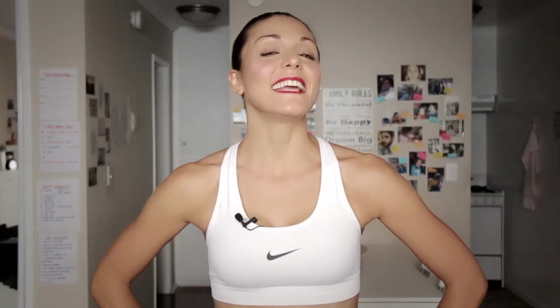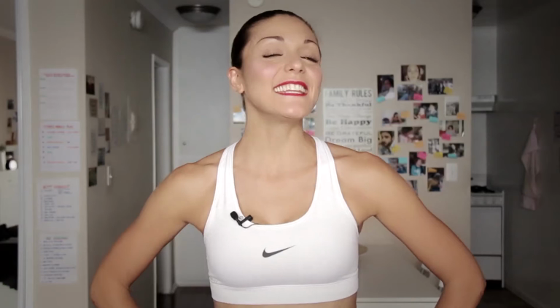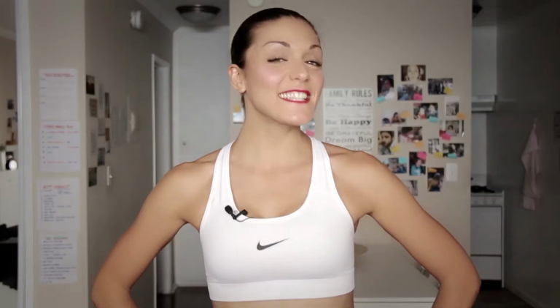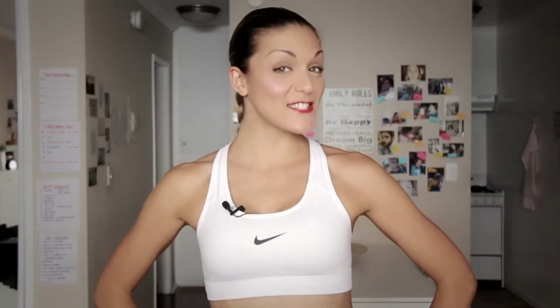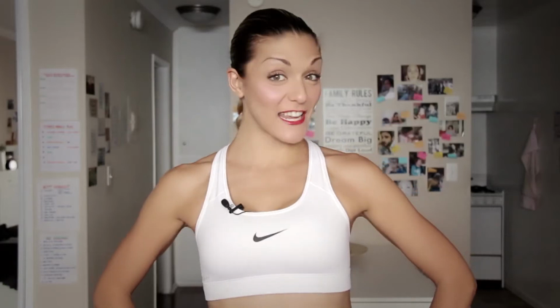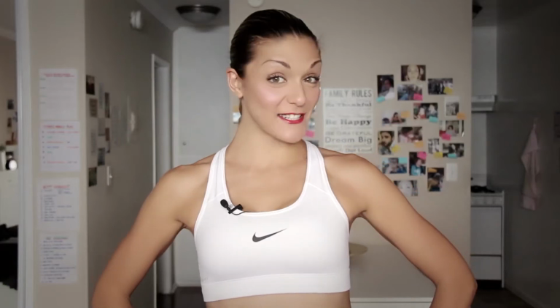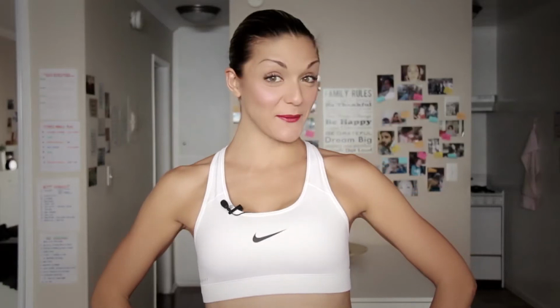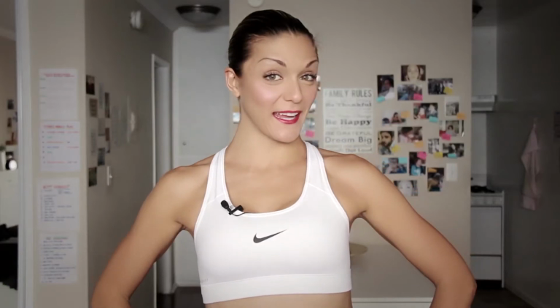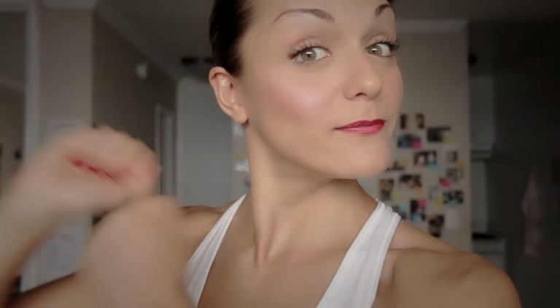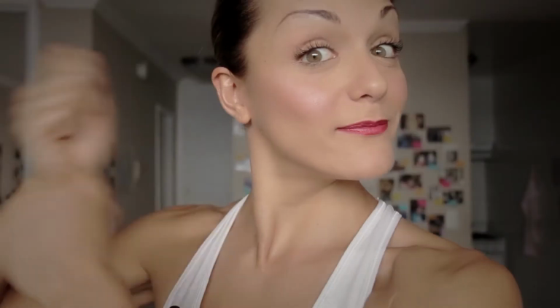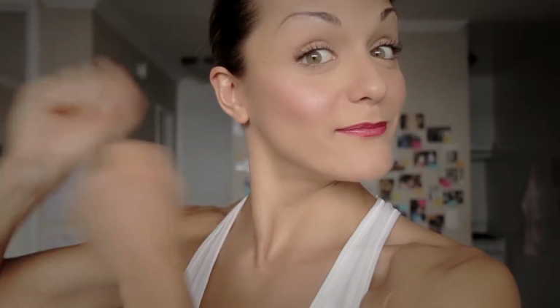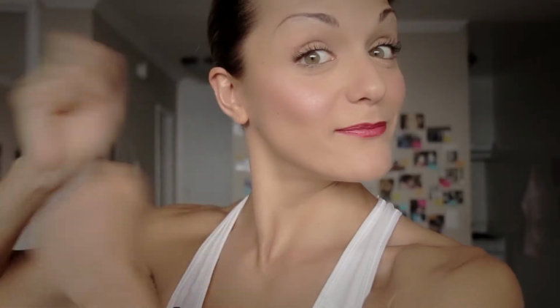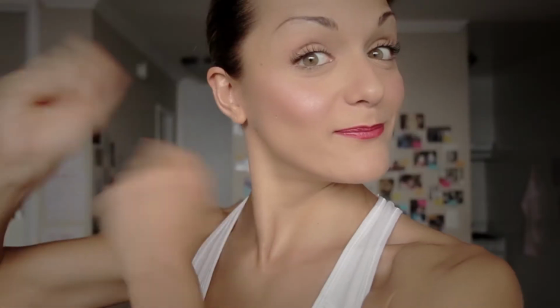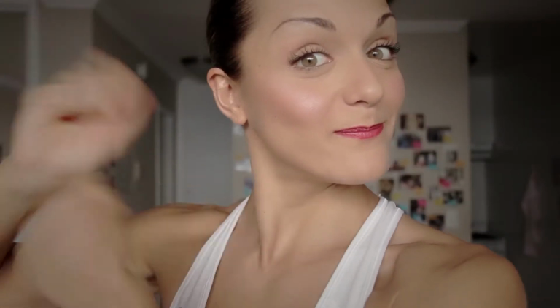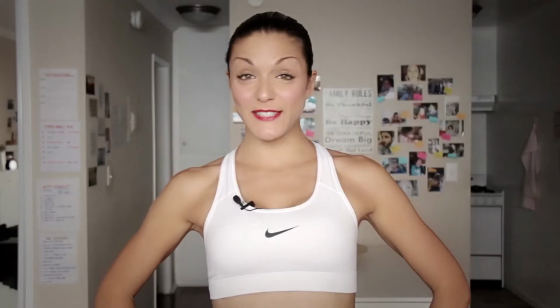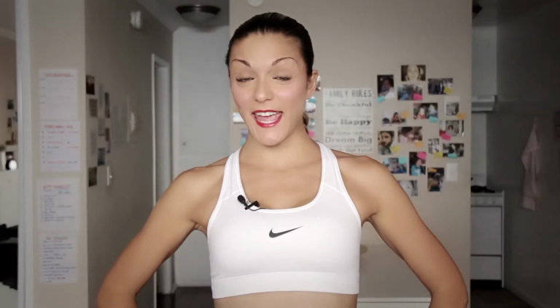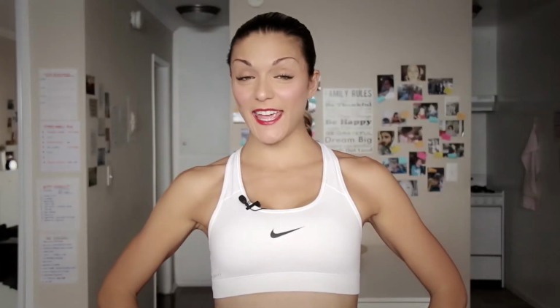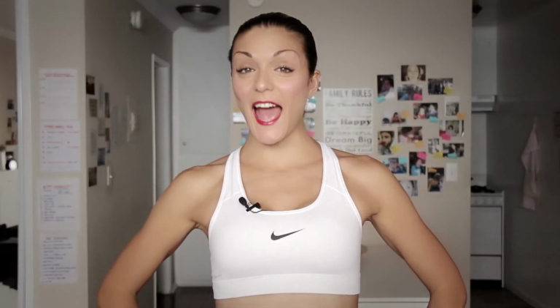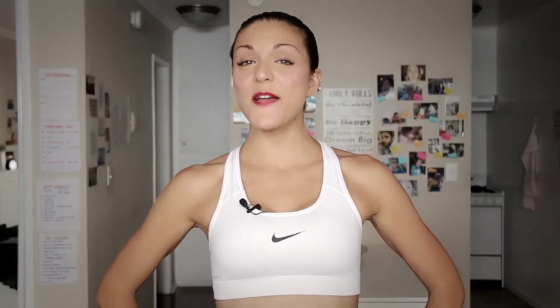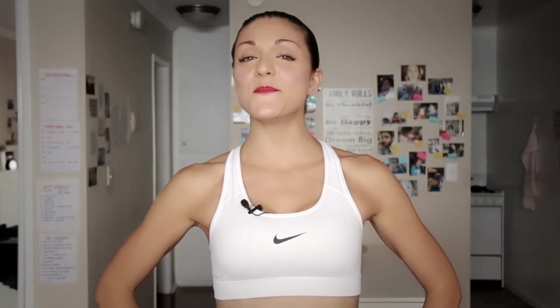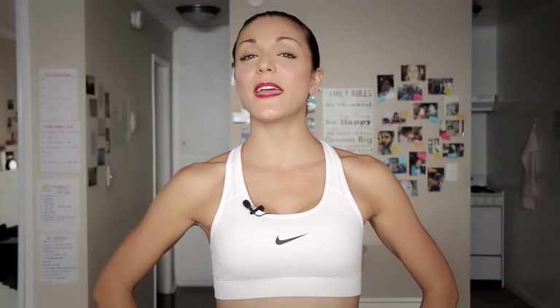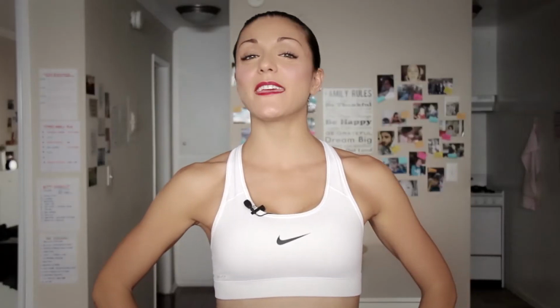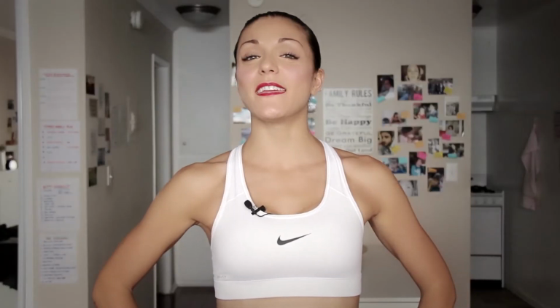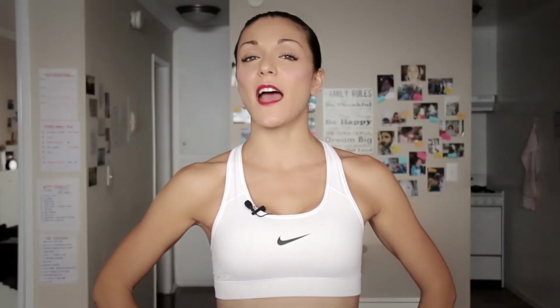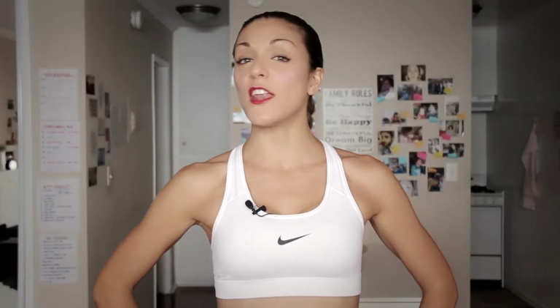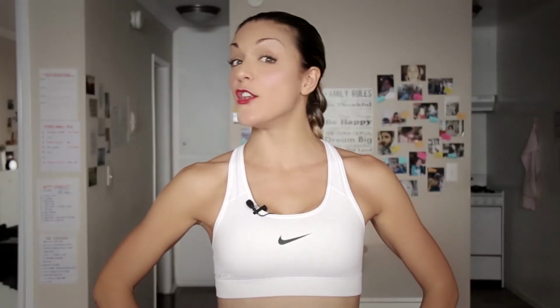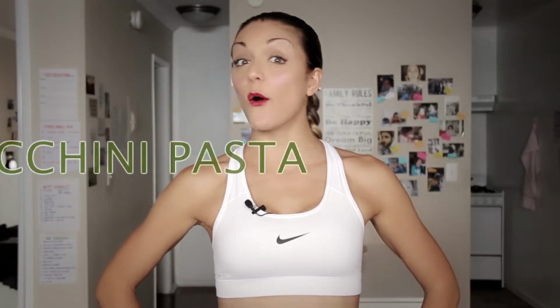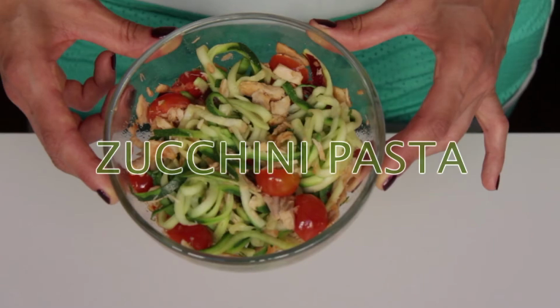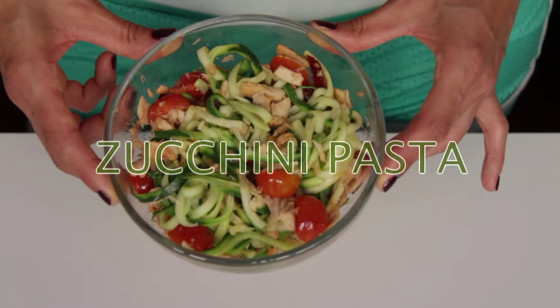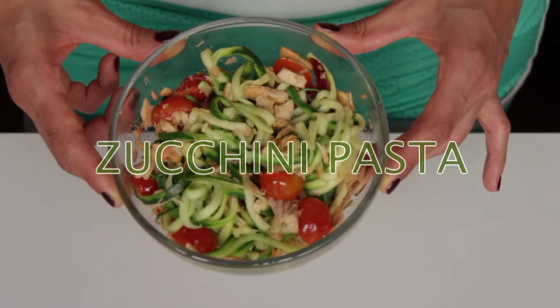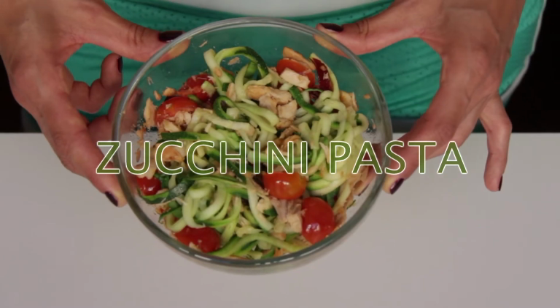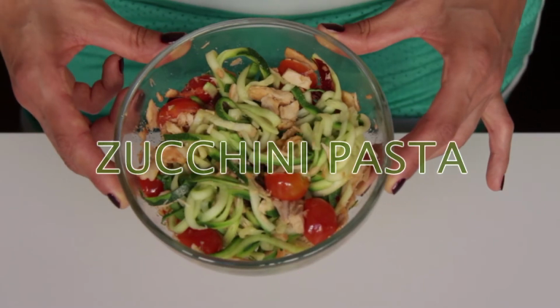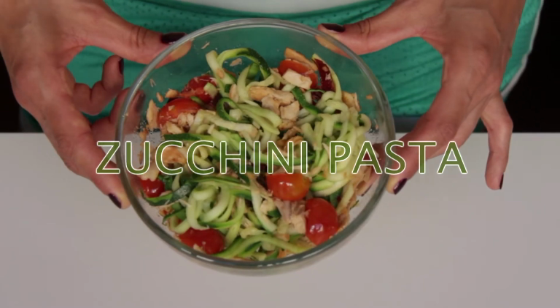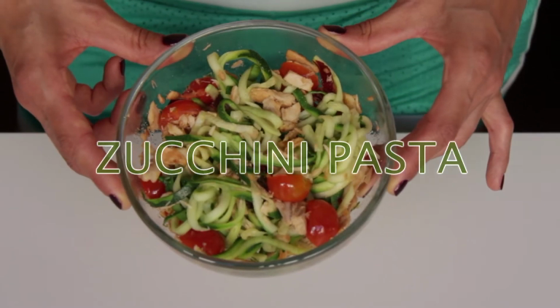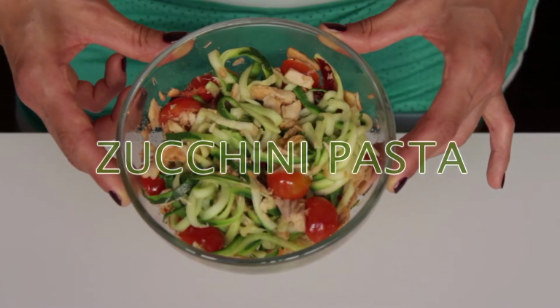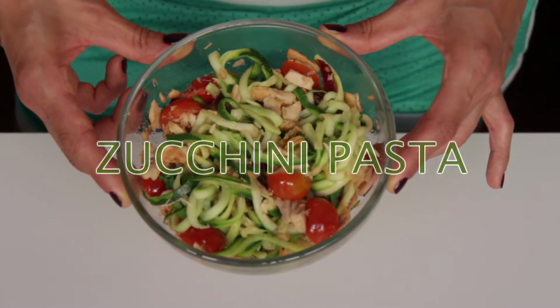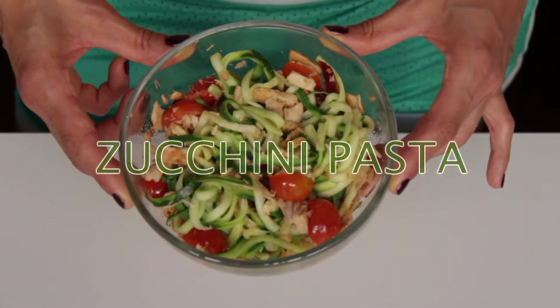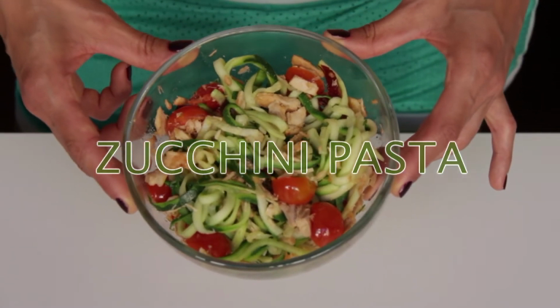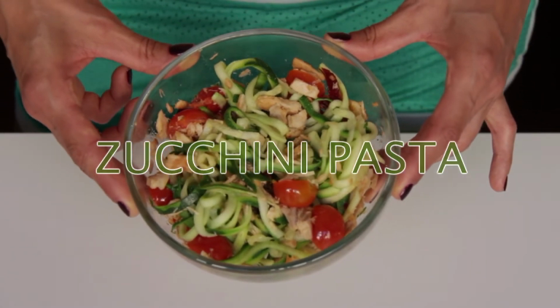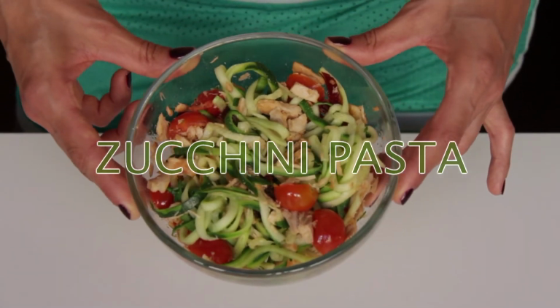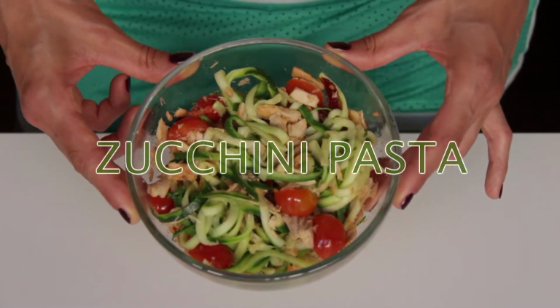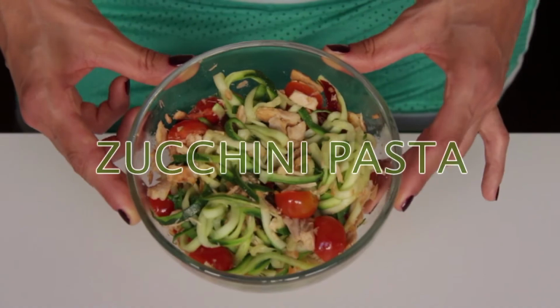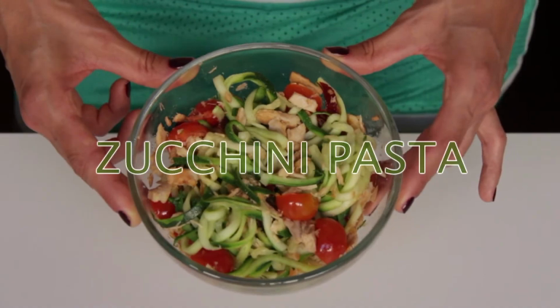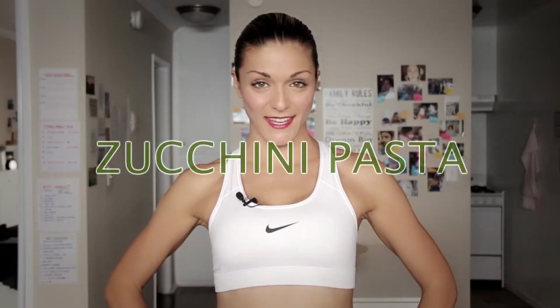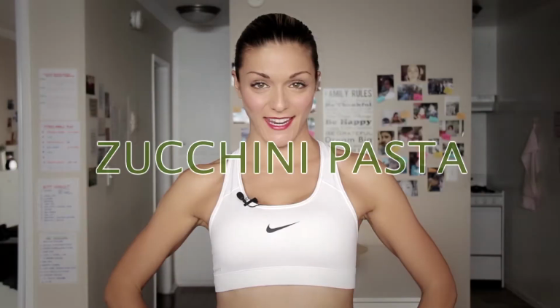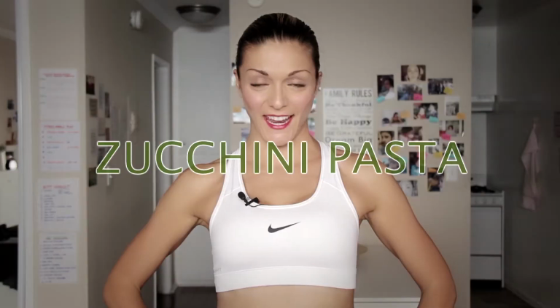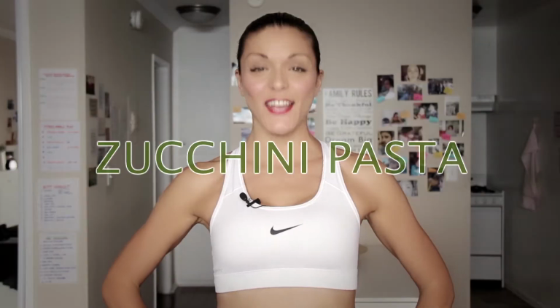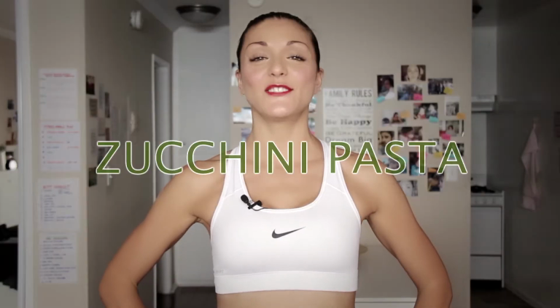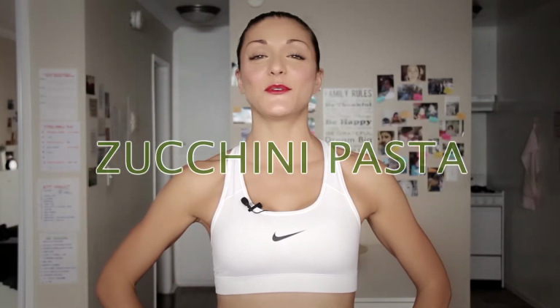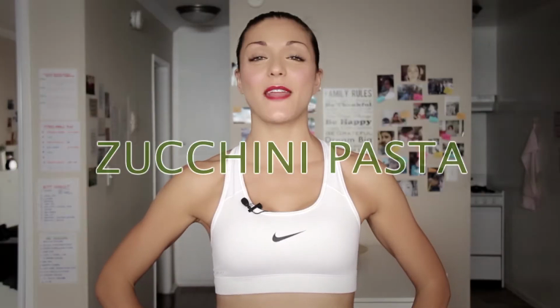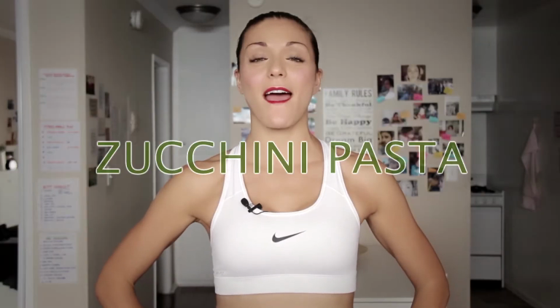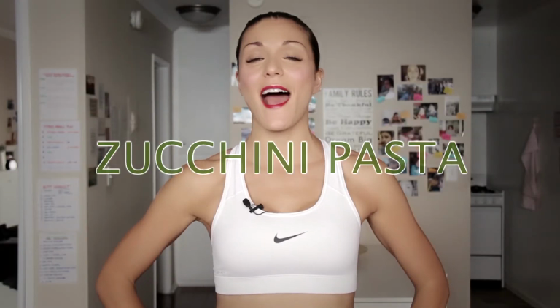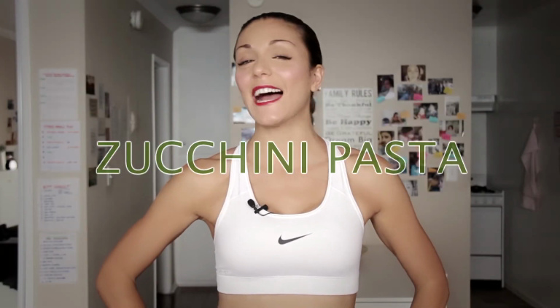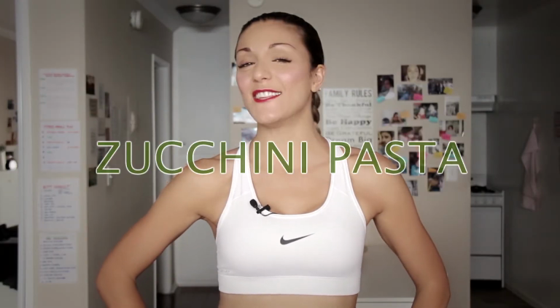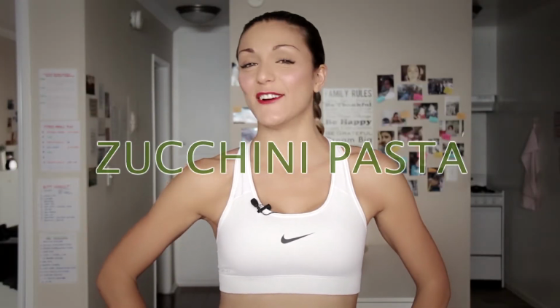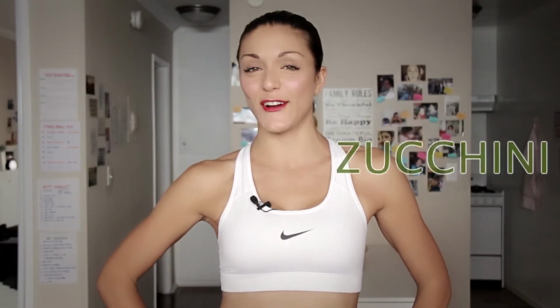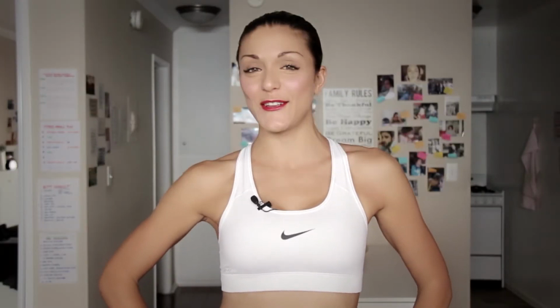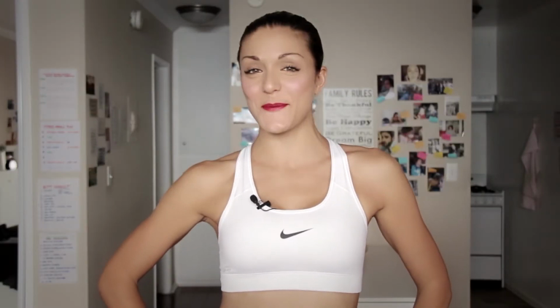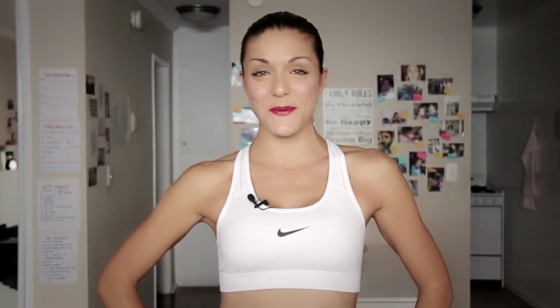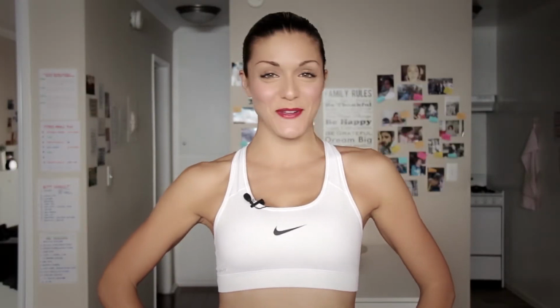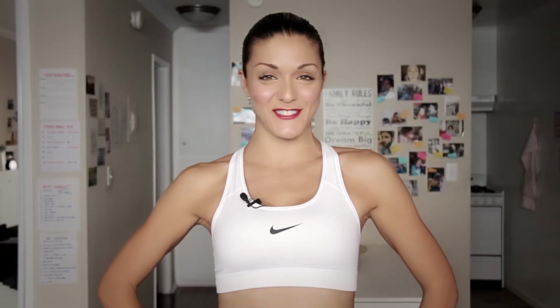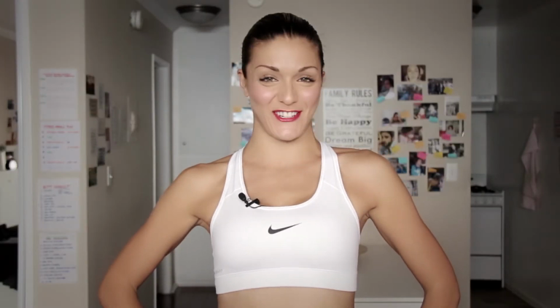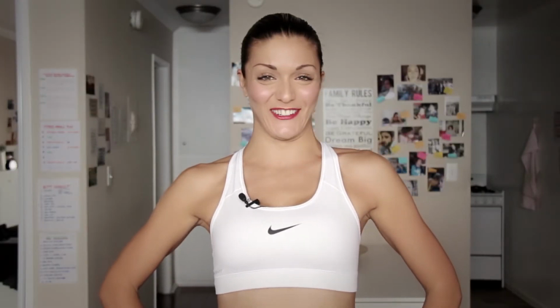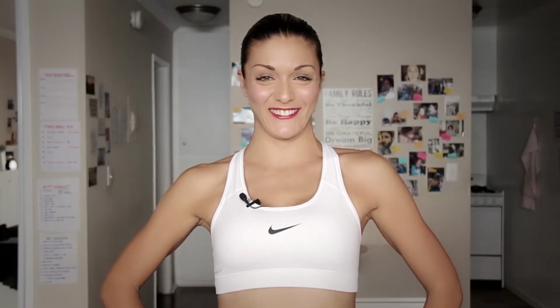Ladies and gentlemen, today I'm making a no-carbs pasta made with zucchini, tuna, aglio, olio e peperoncino.